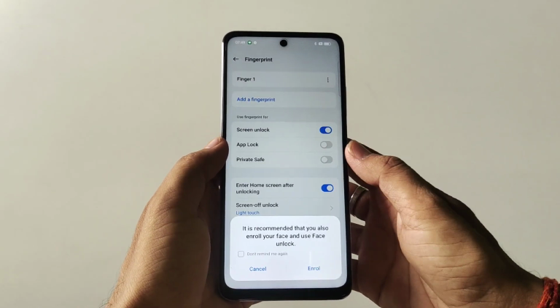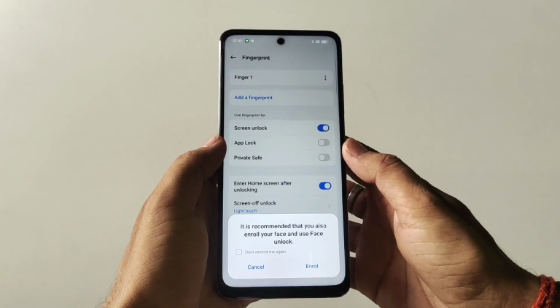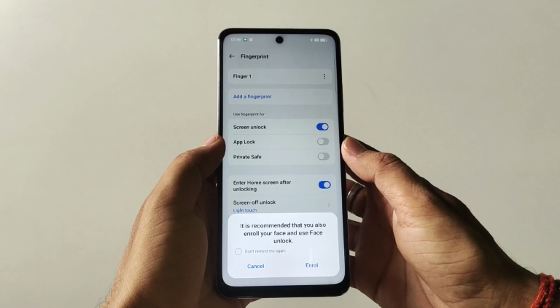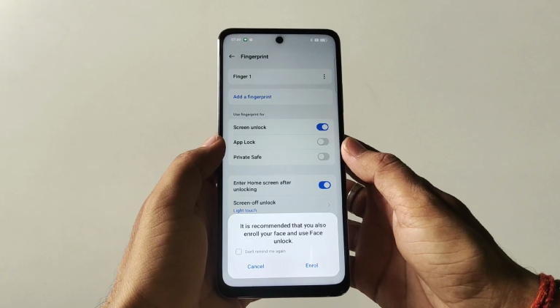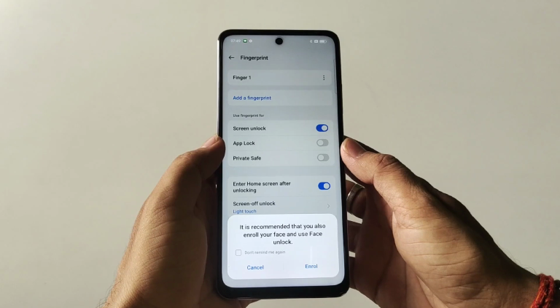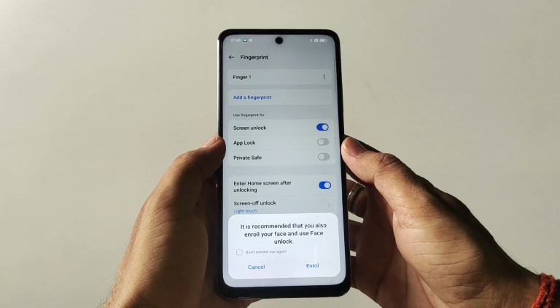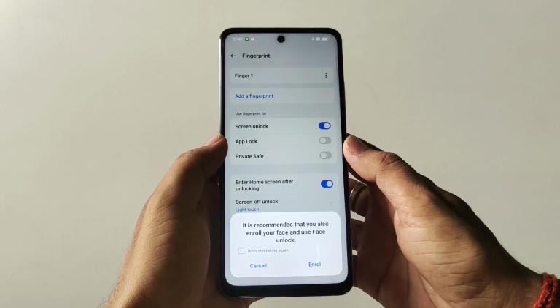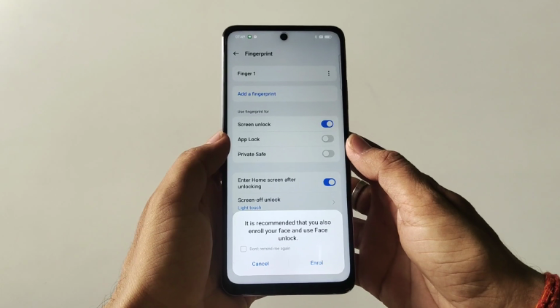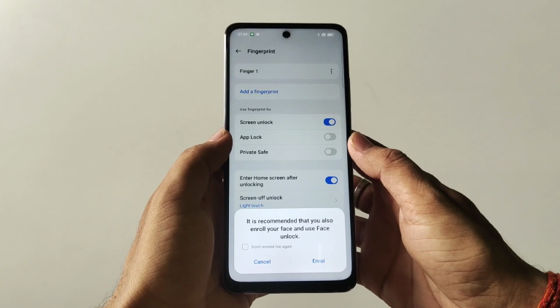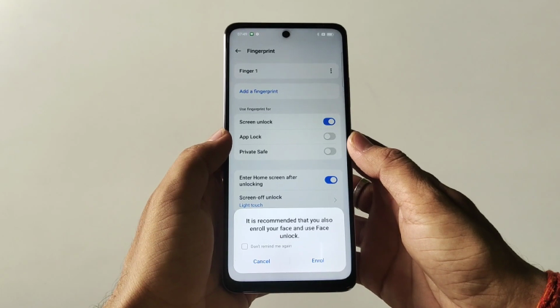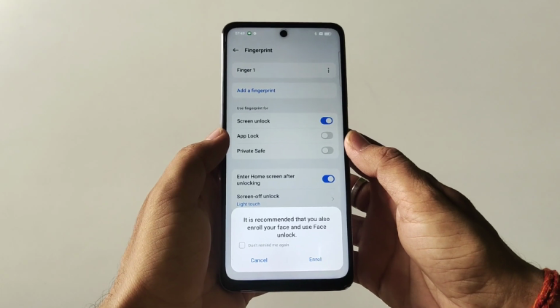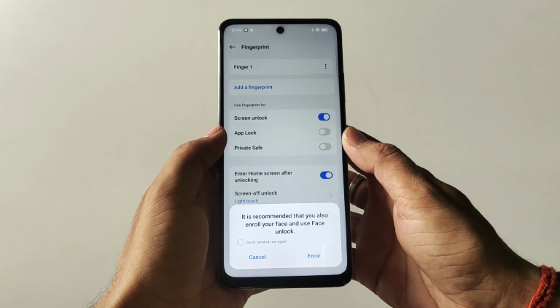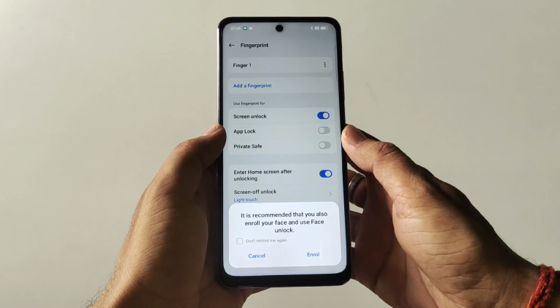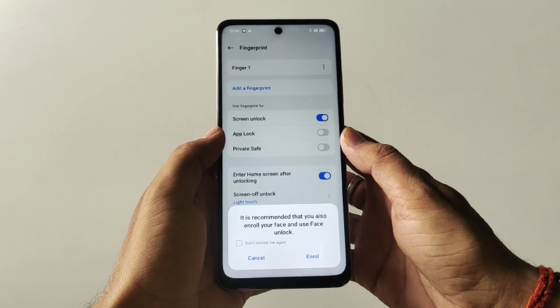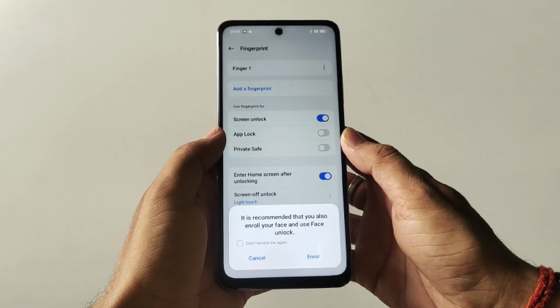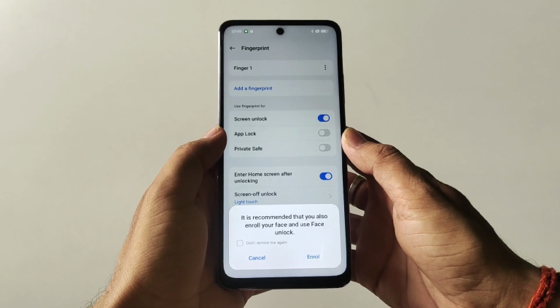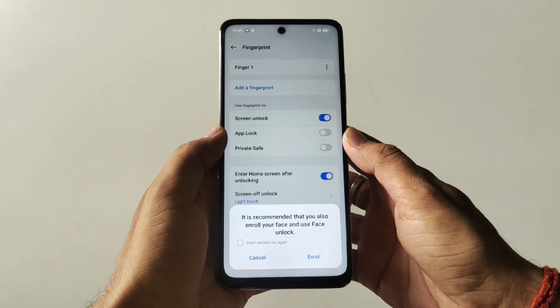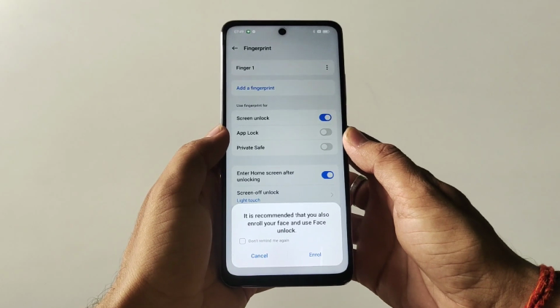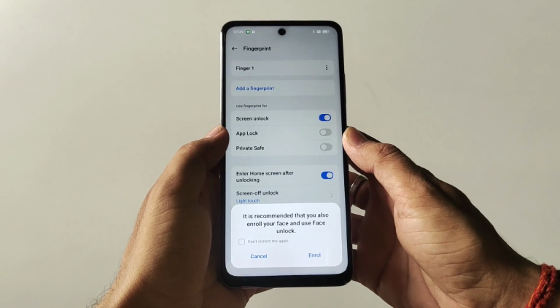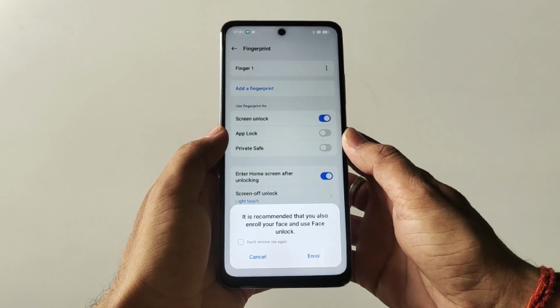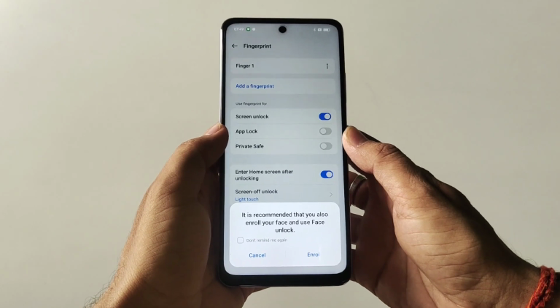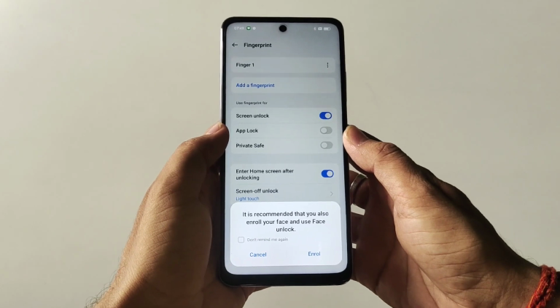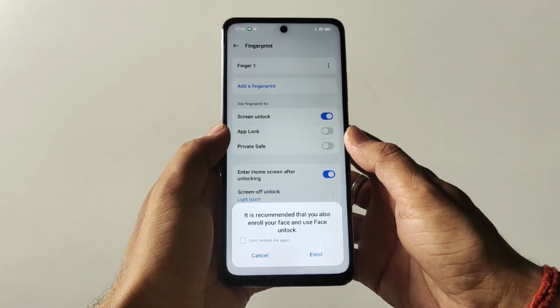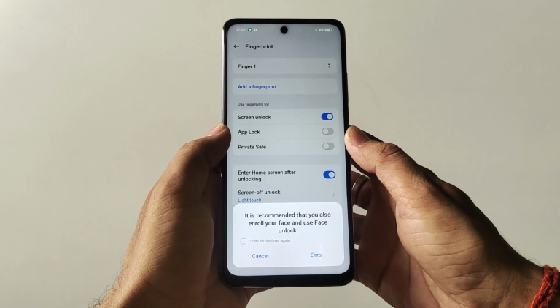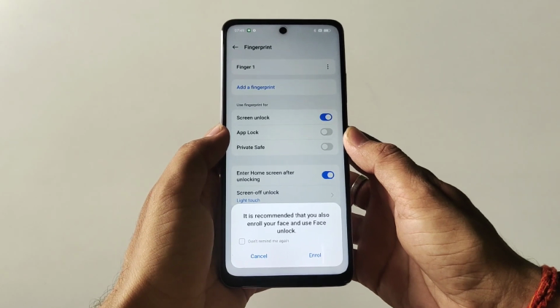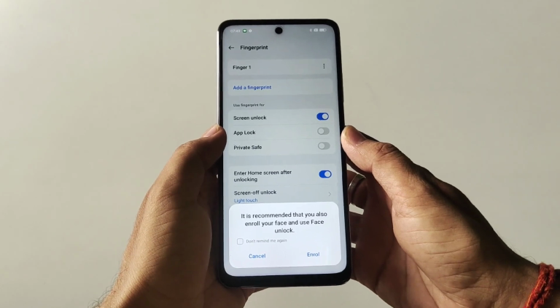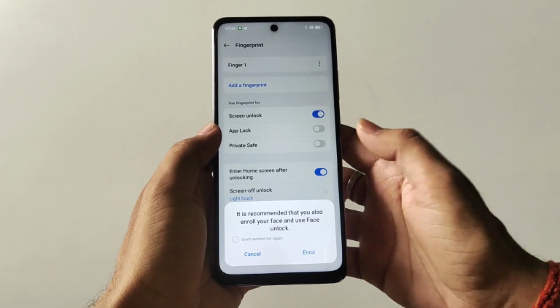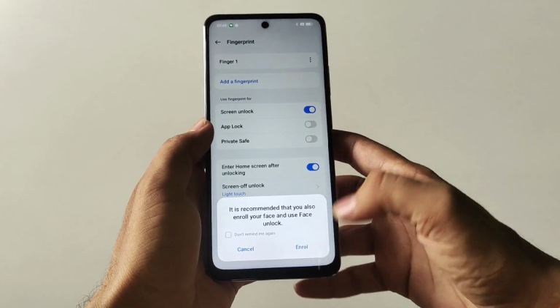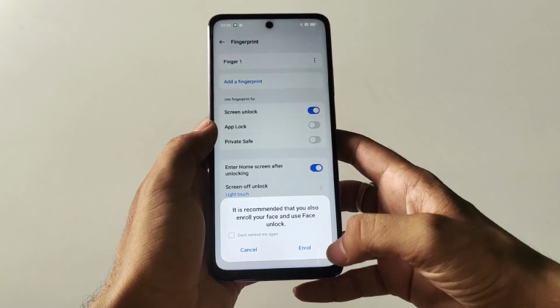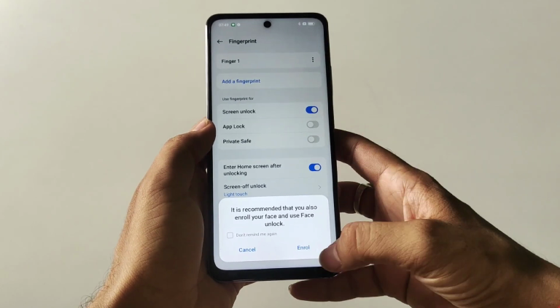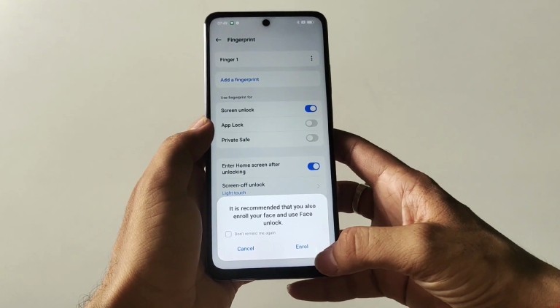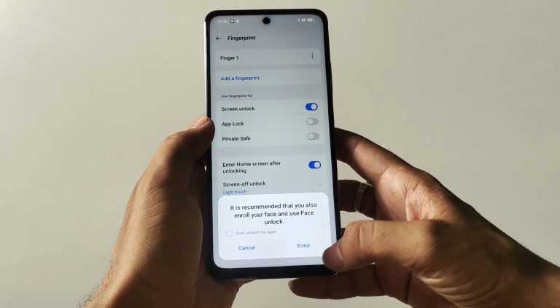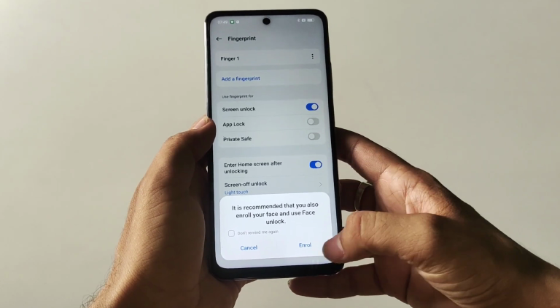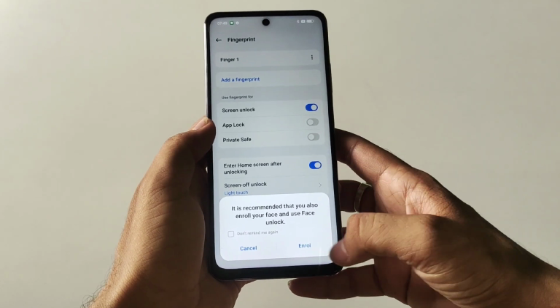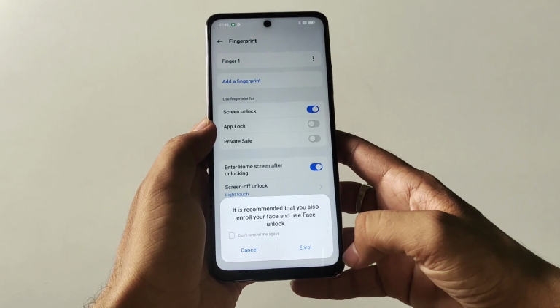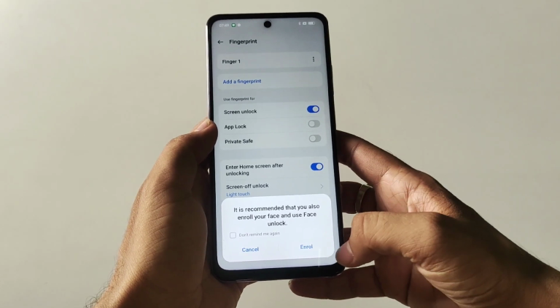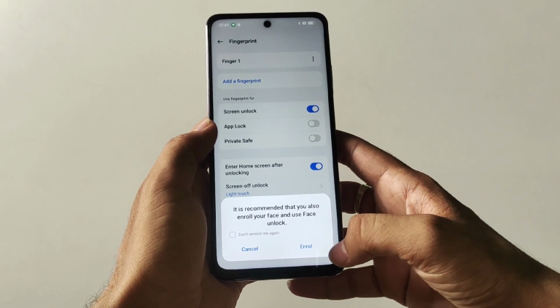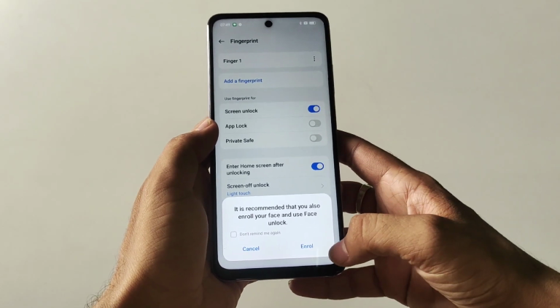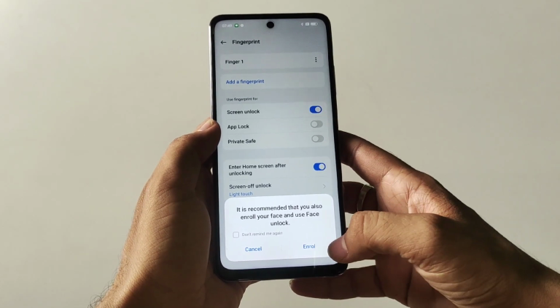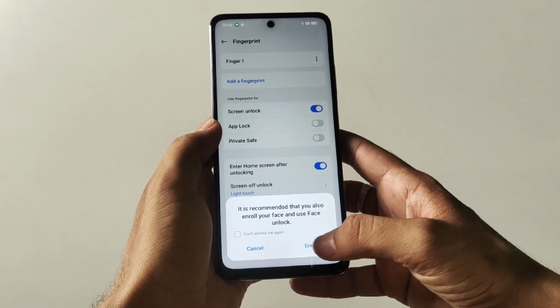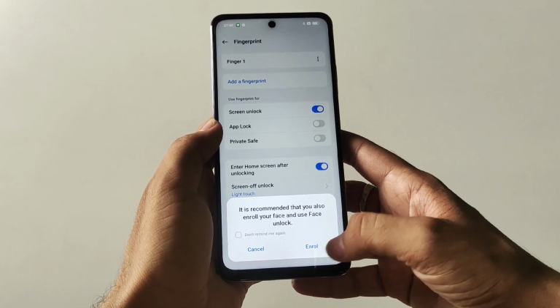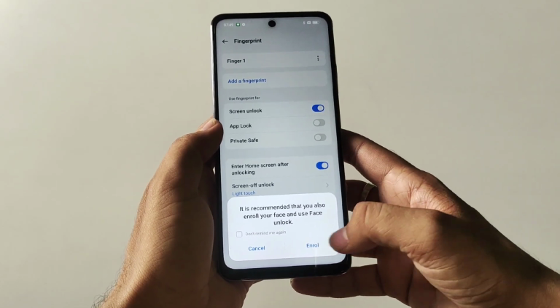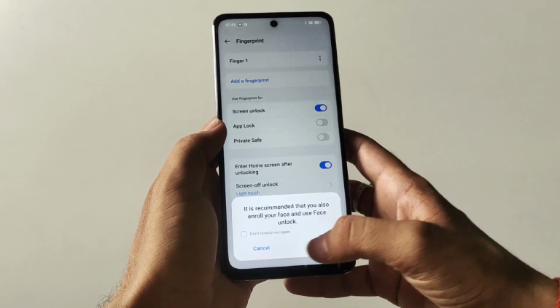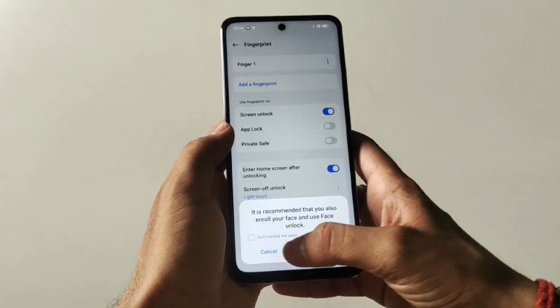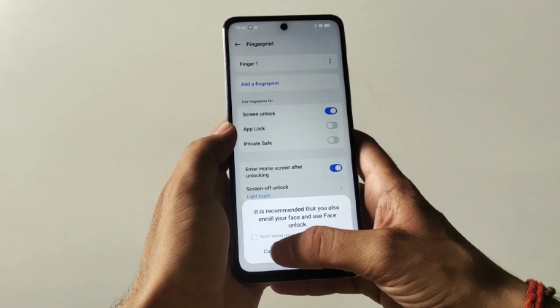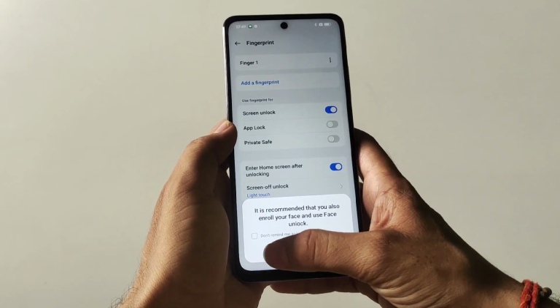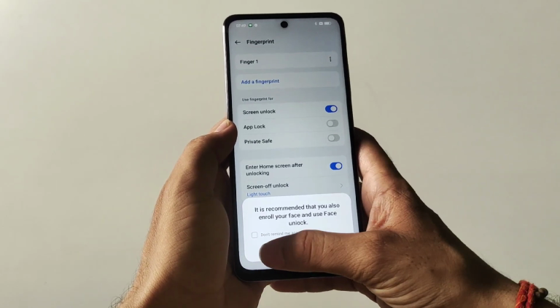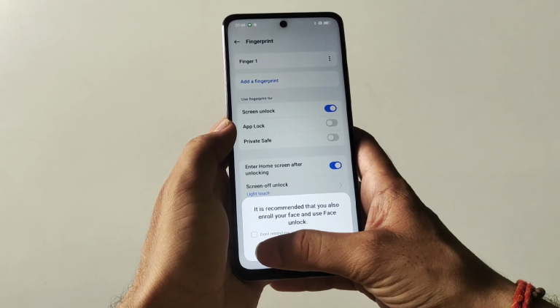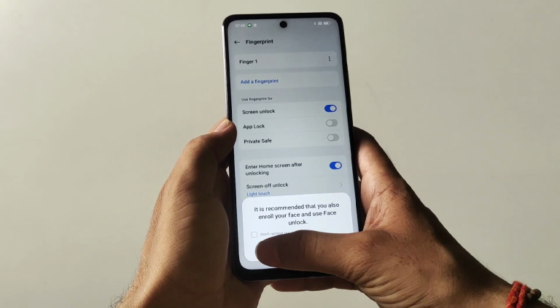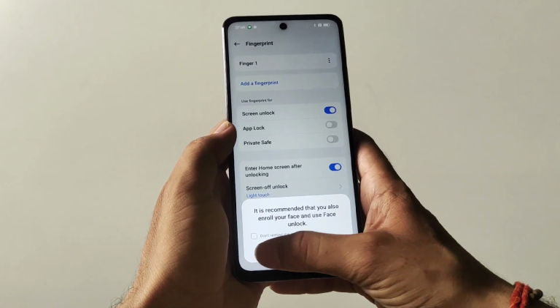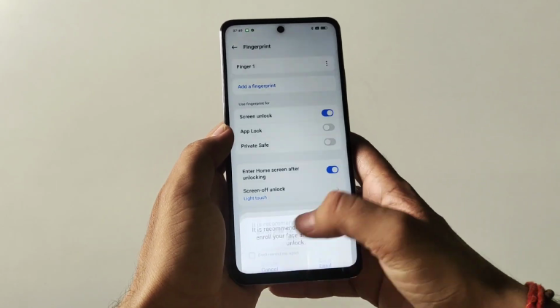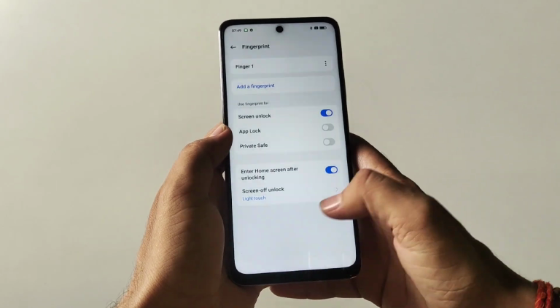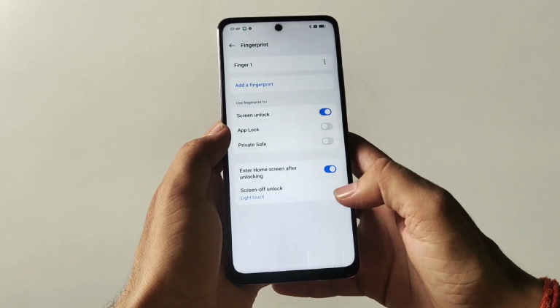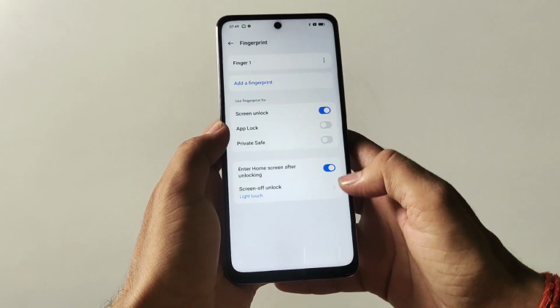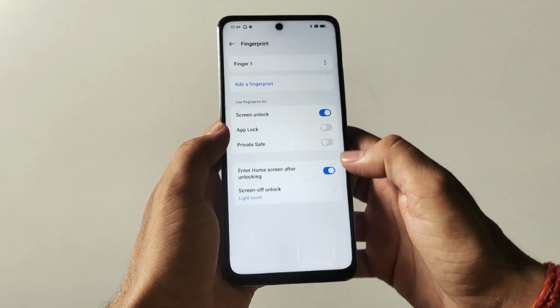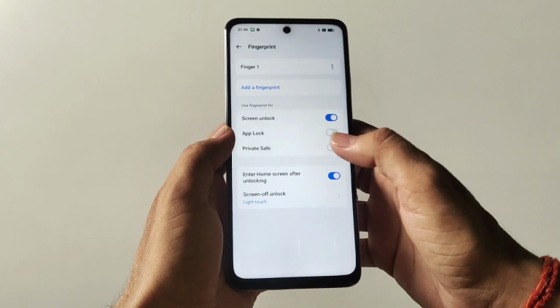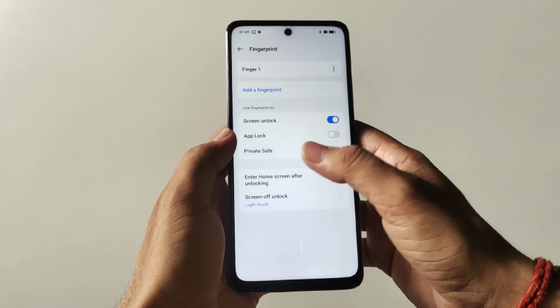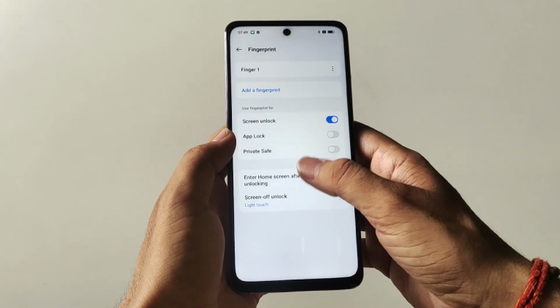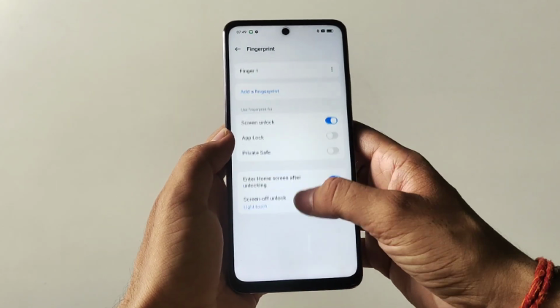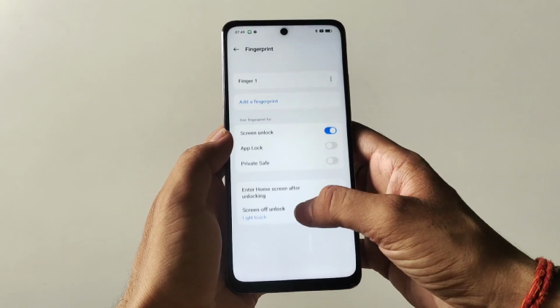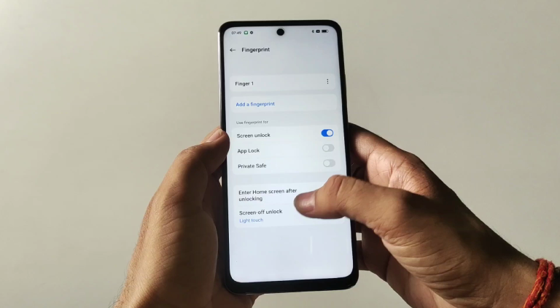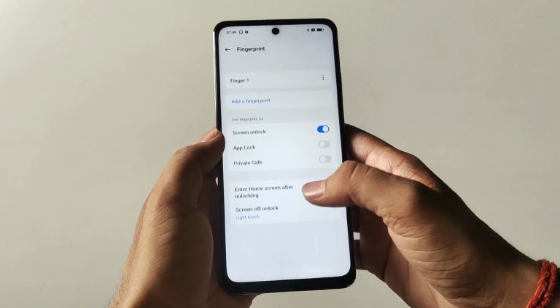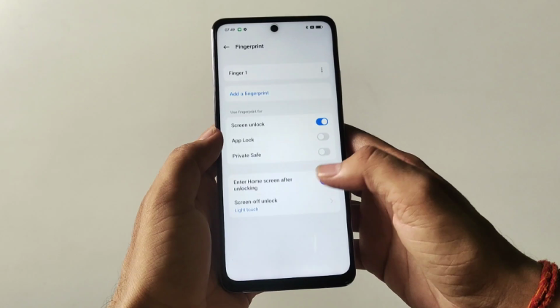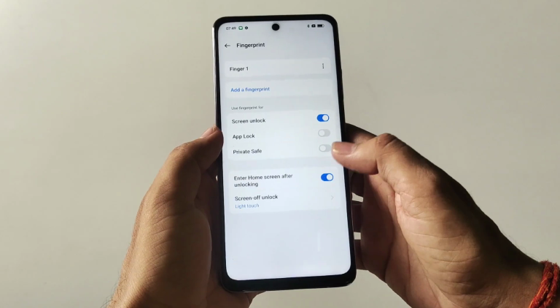If you want to enroll your face to unlock your phone, you can also do this by clicking on the Enroll button, otherwise click on Cancel.